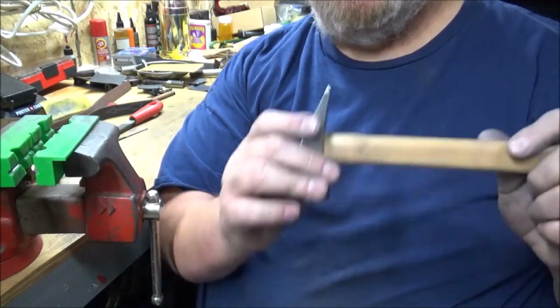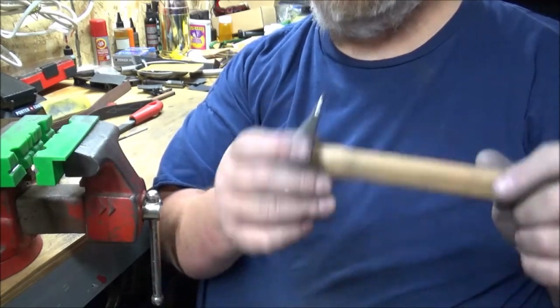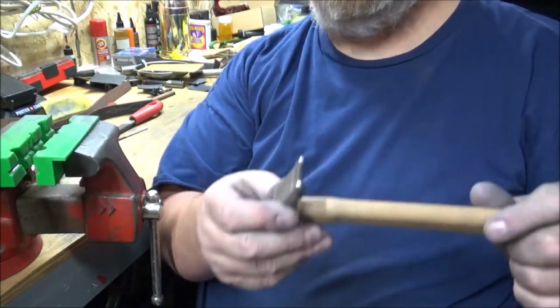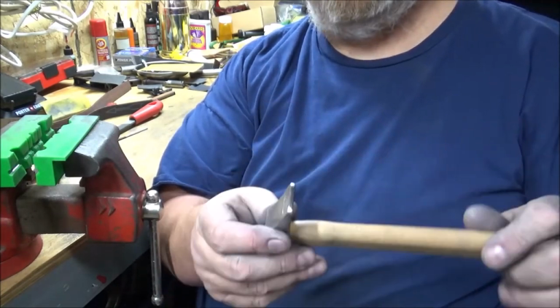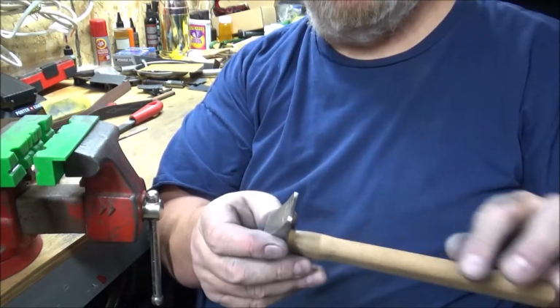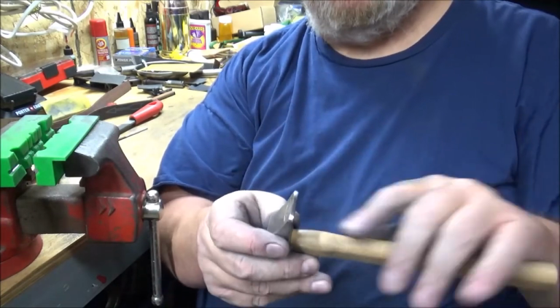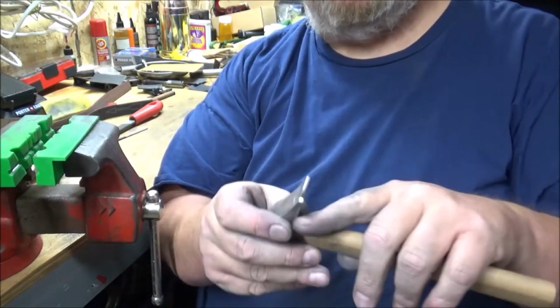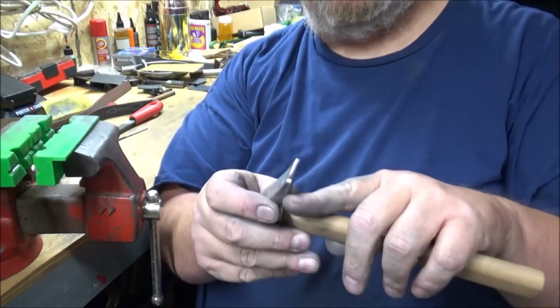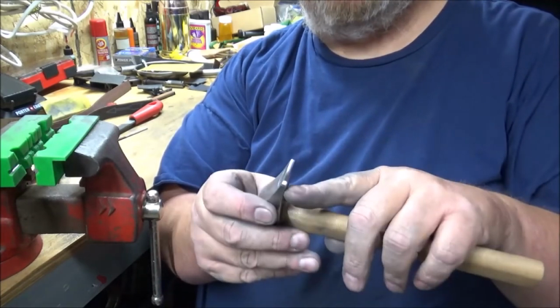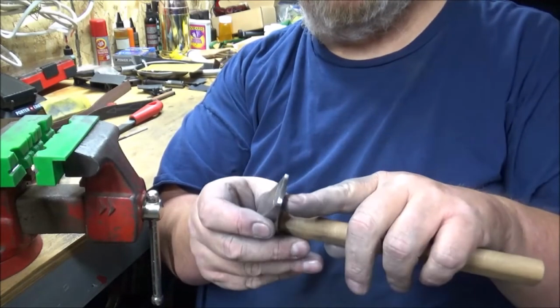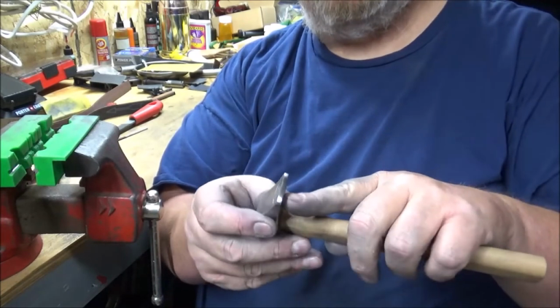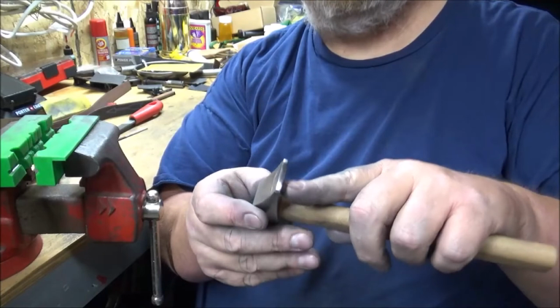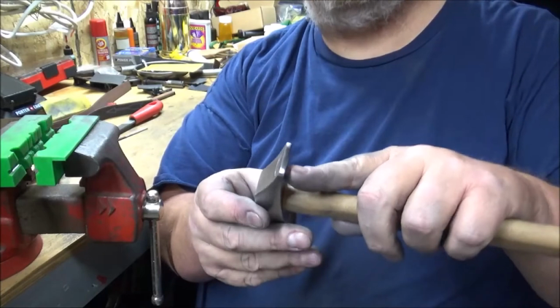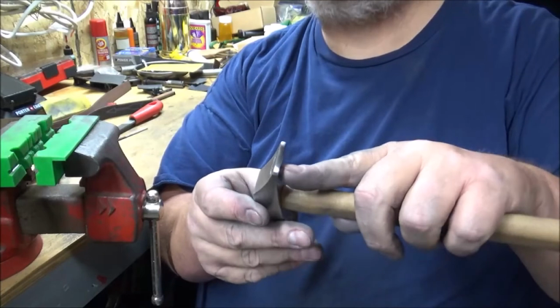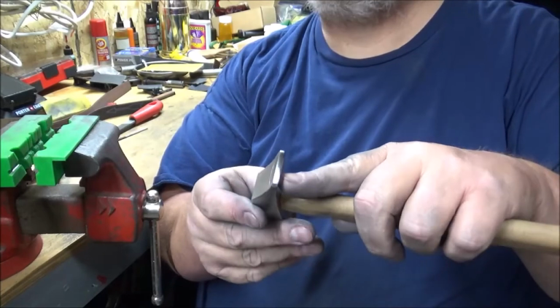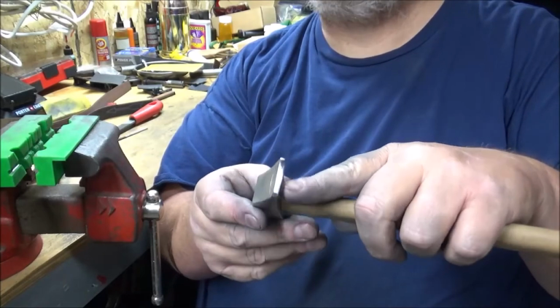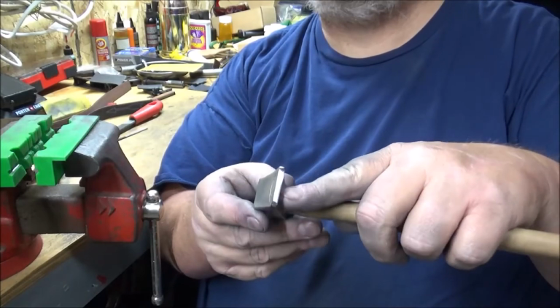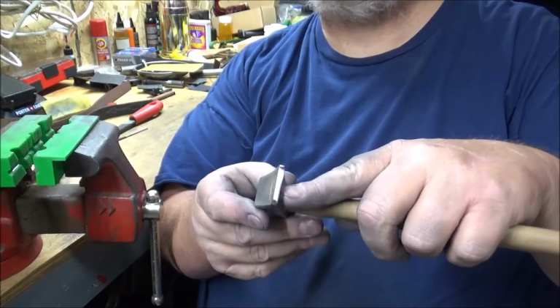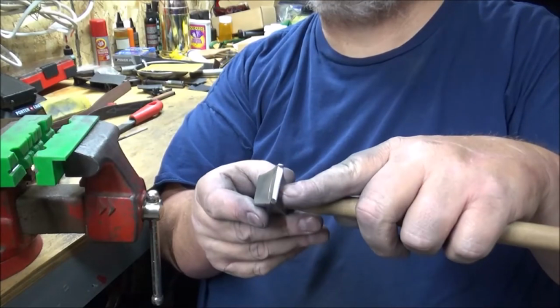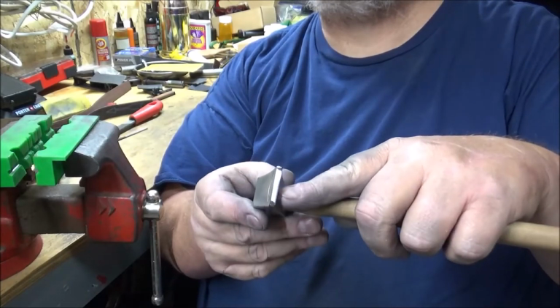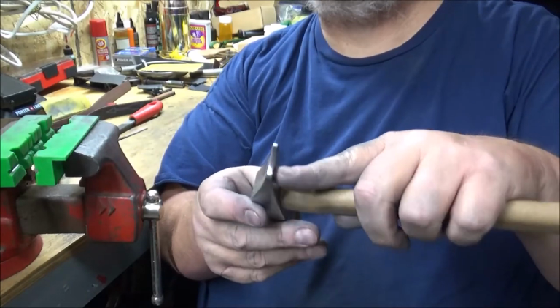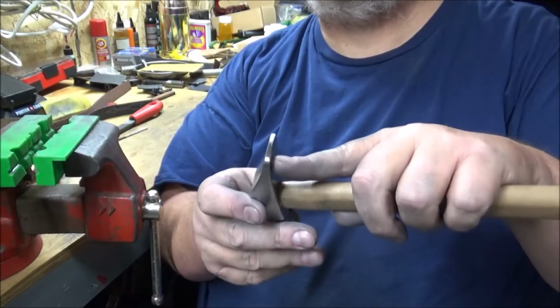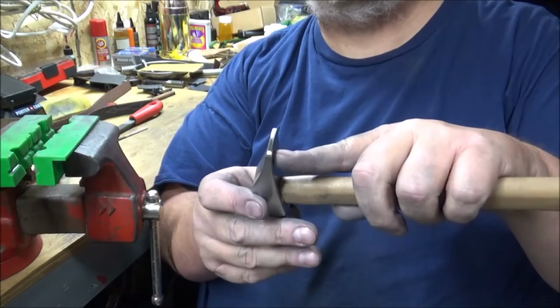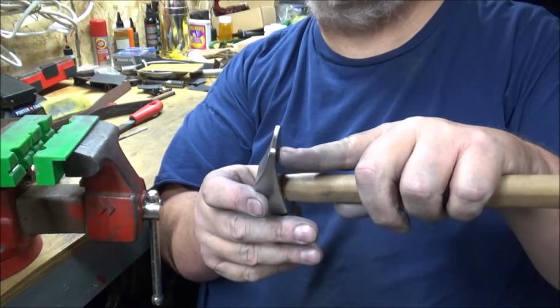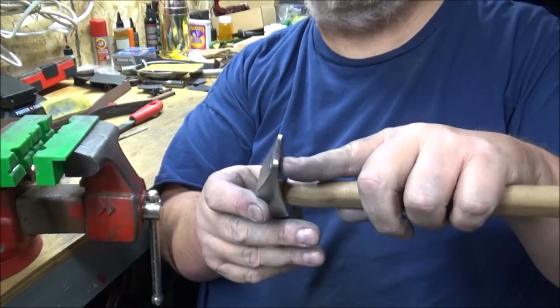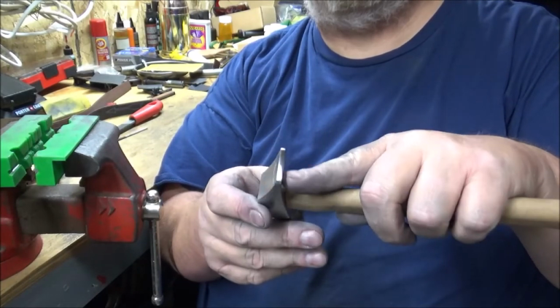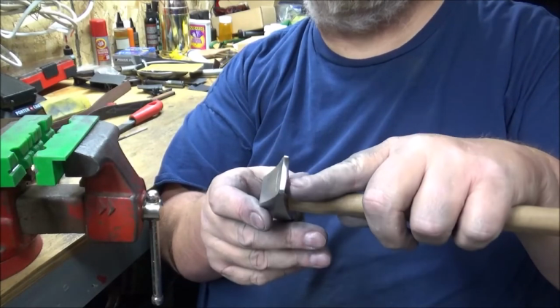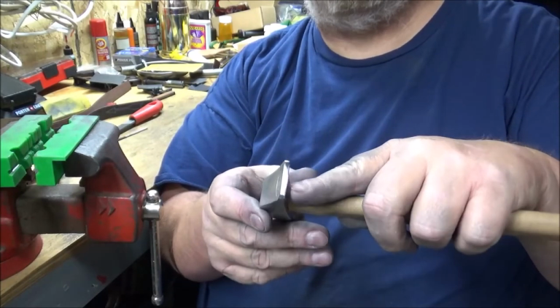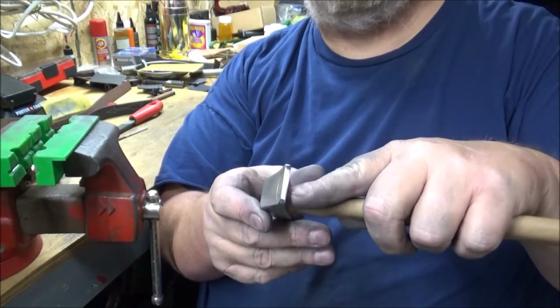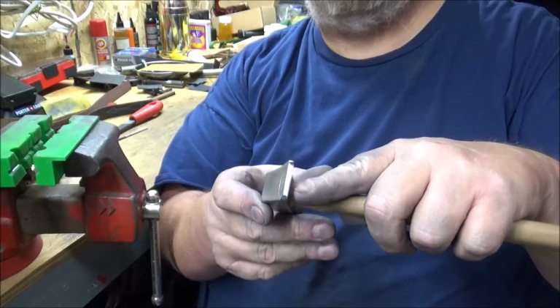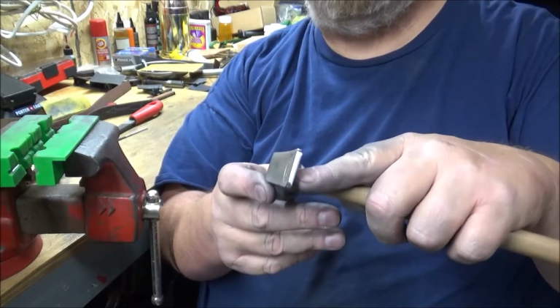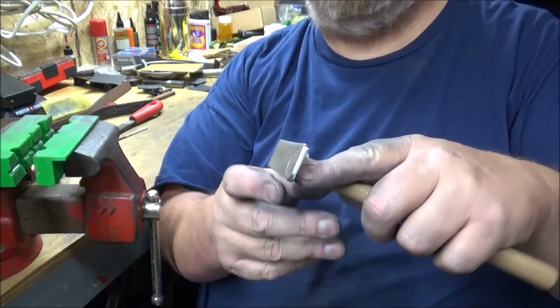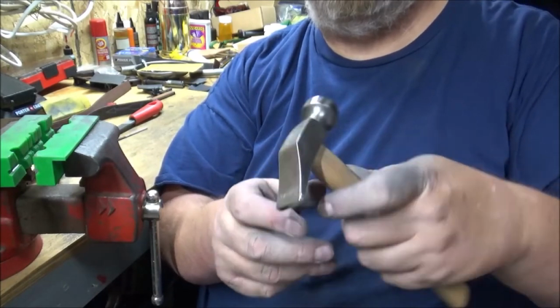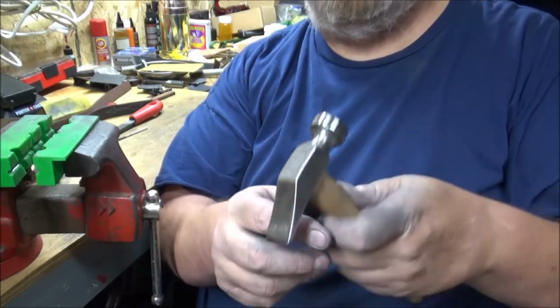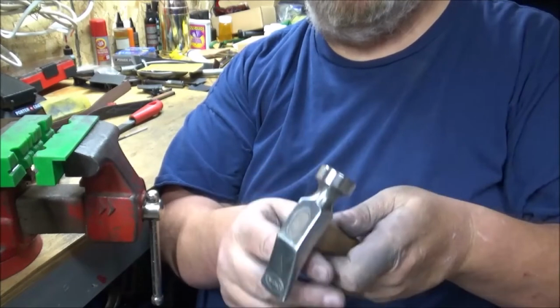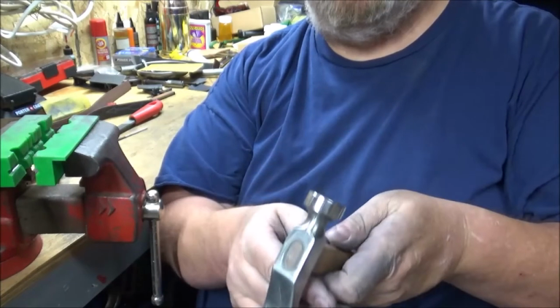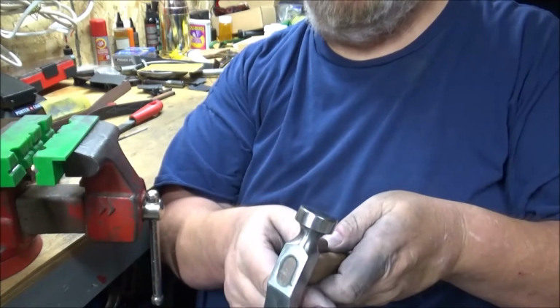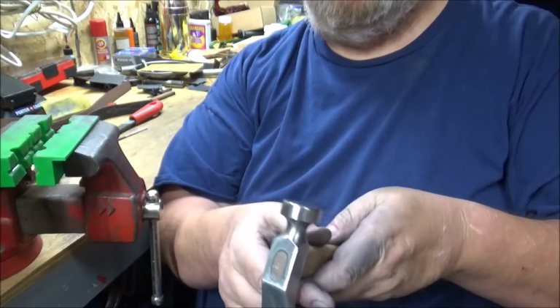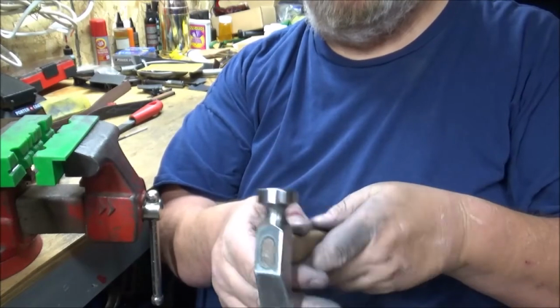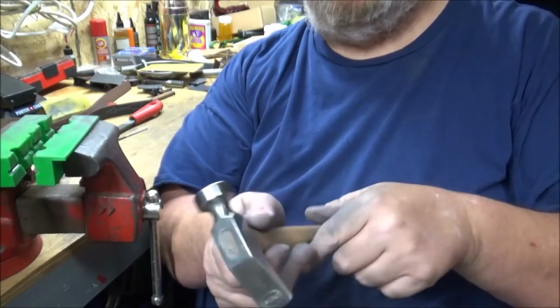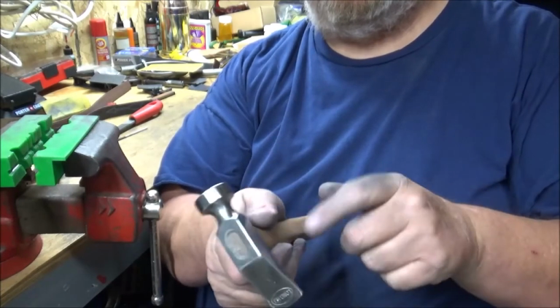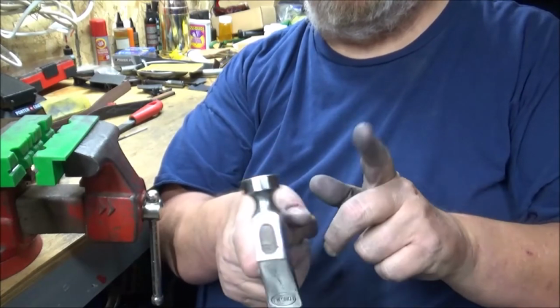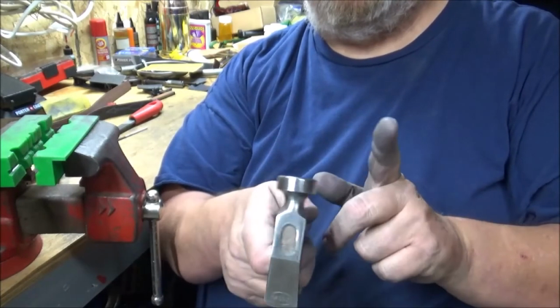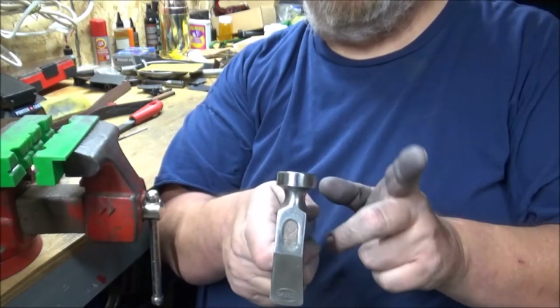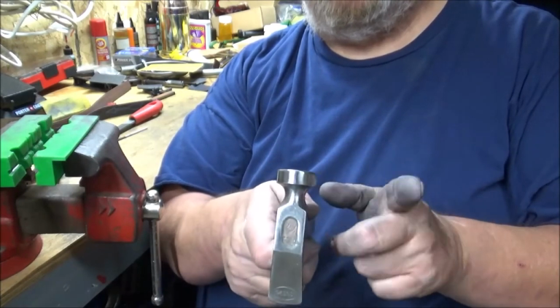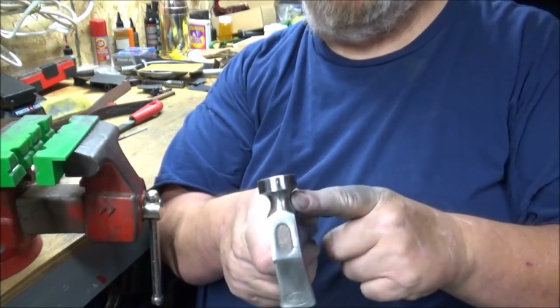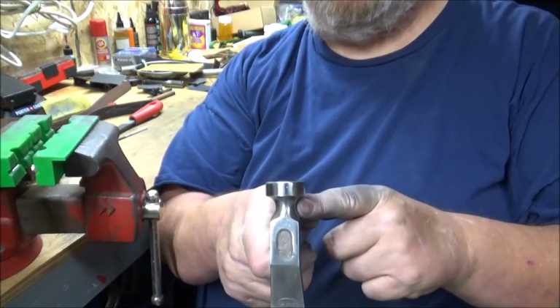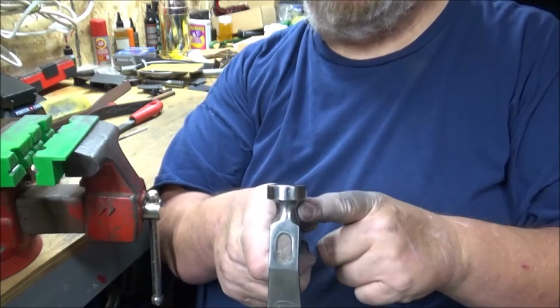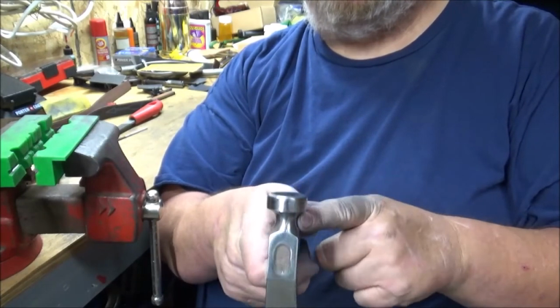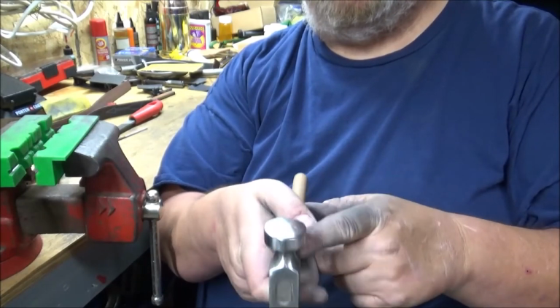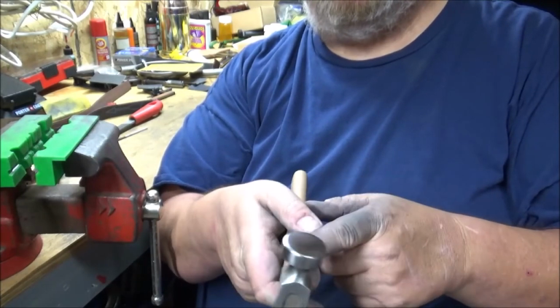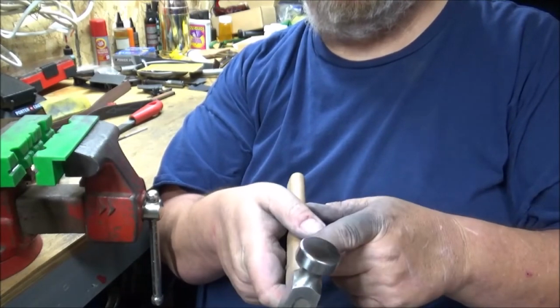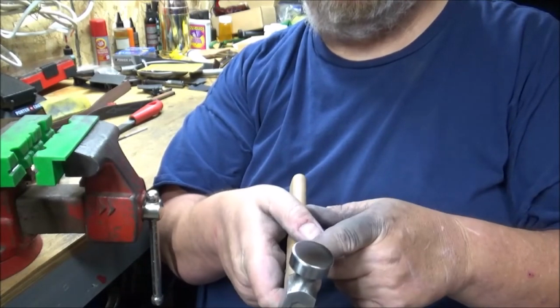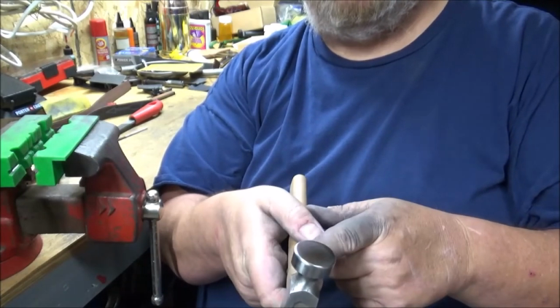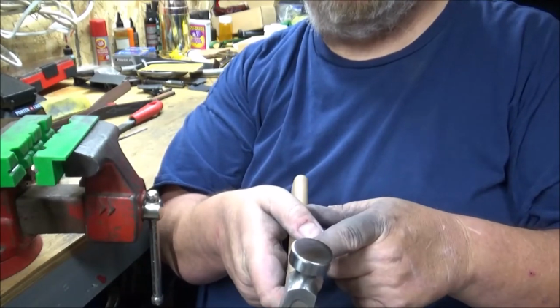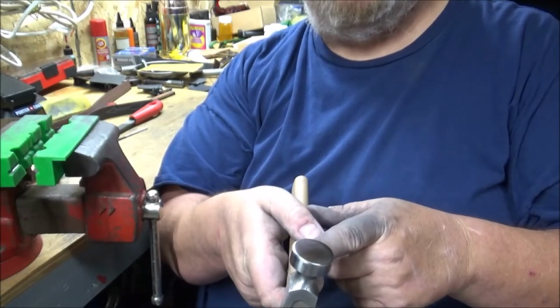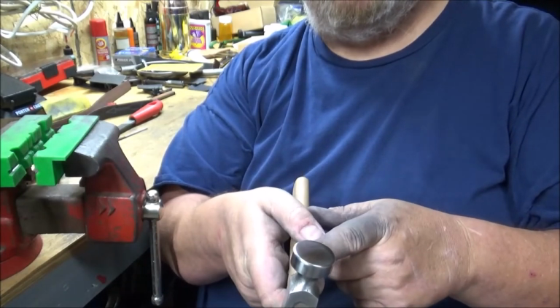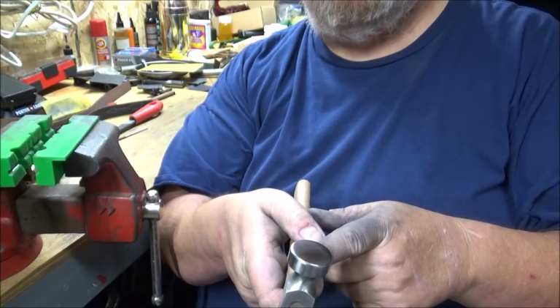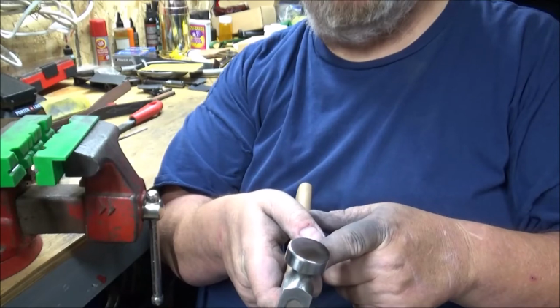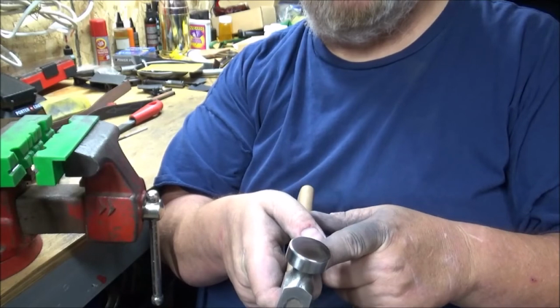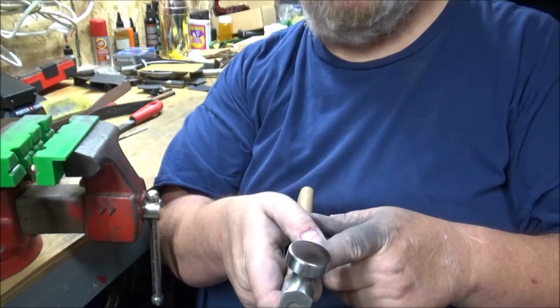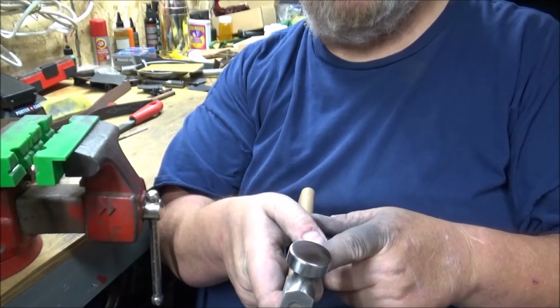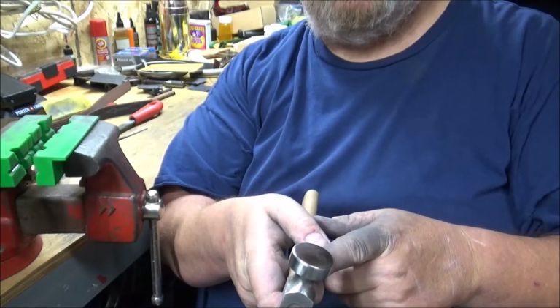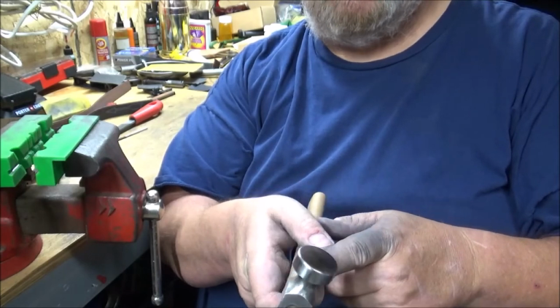Moving on to 600 grit — I've got this end done to 600 grit, so I'm going to get the face done to 600 and then I'm going to polish it.